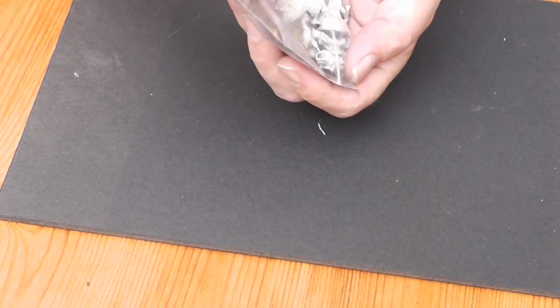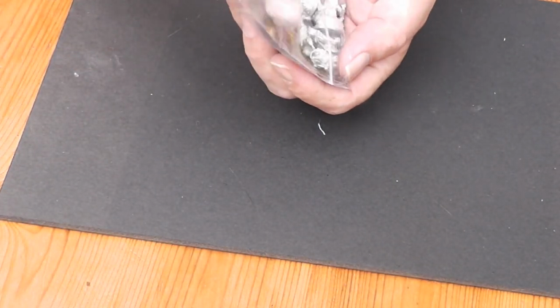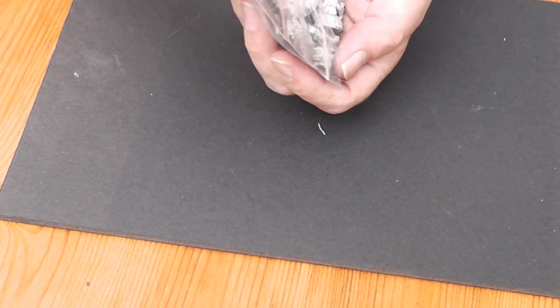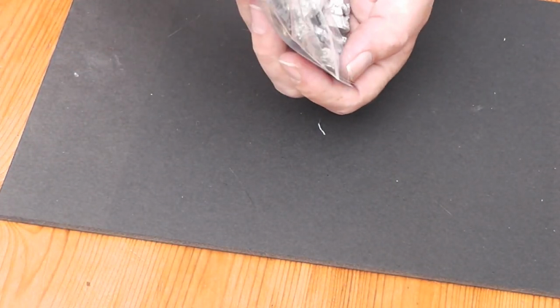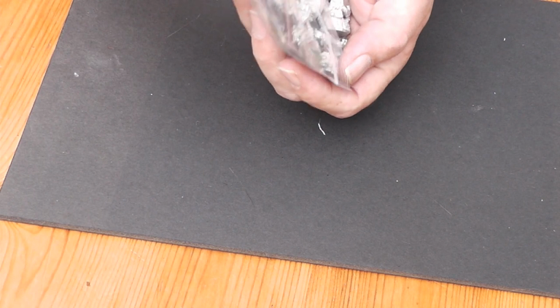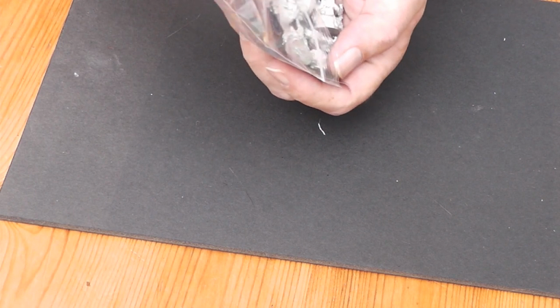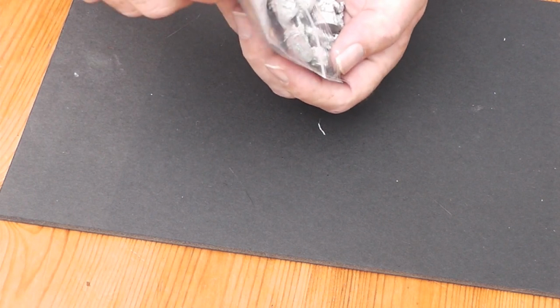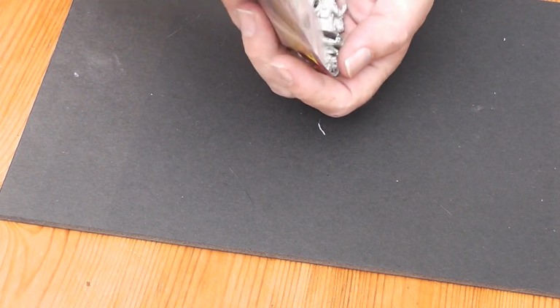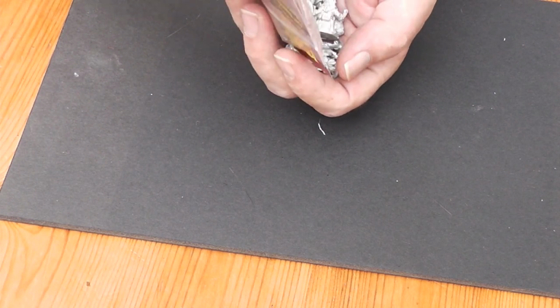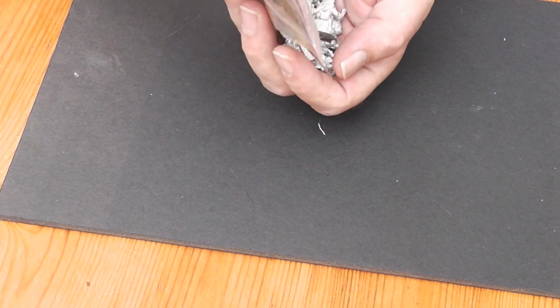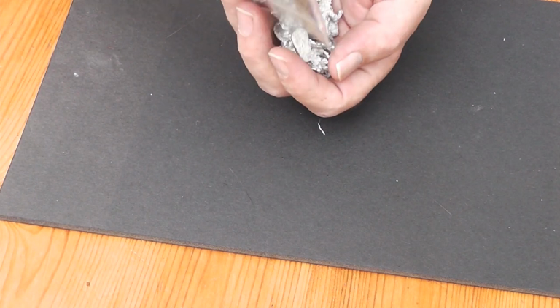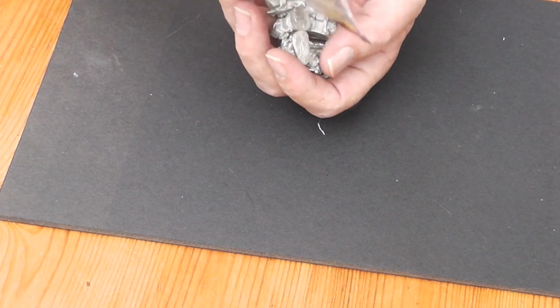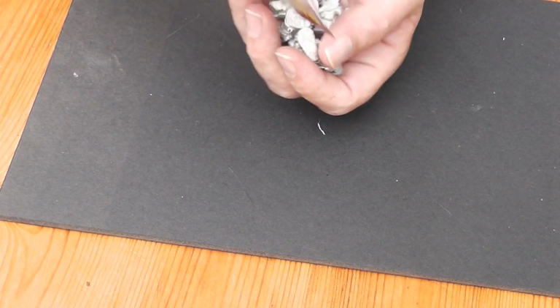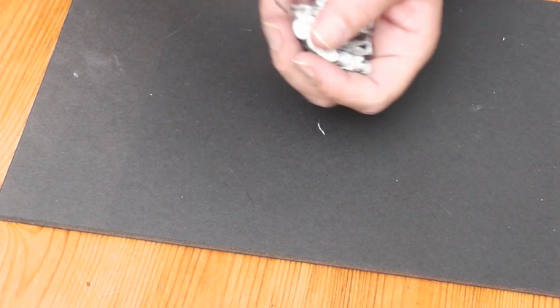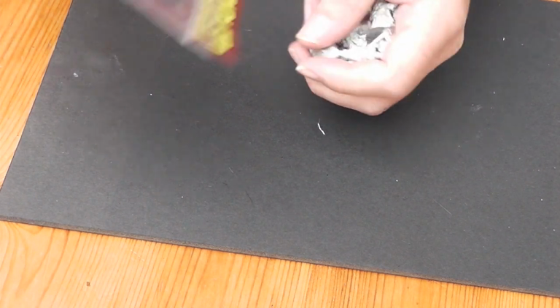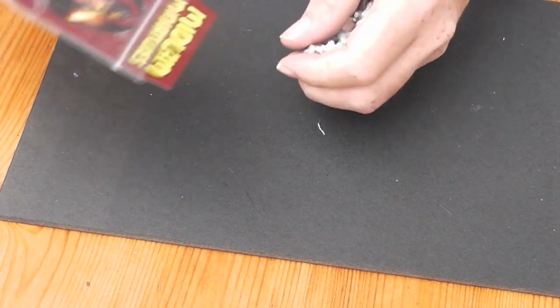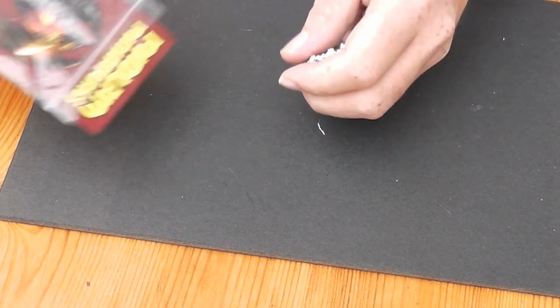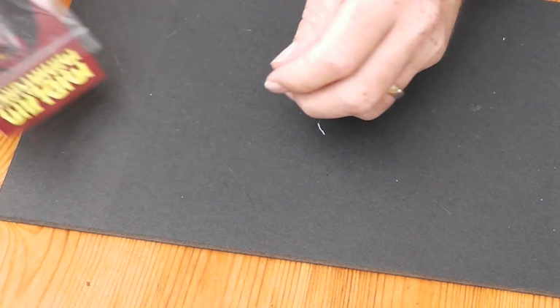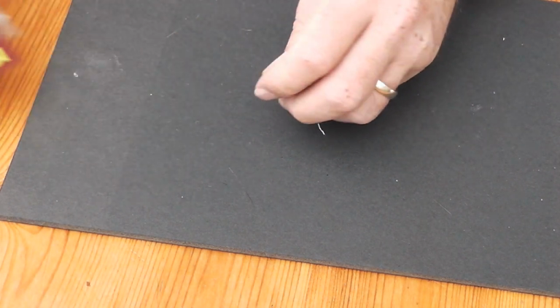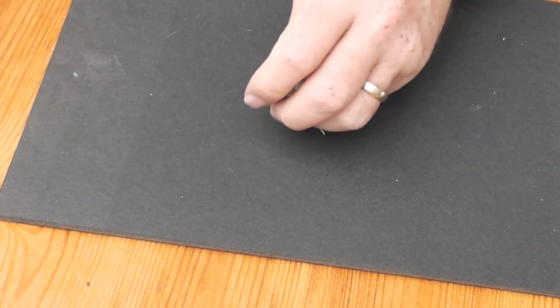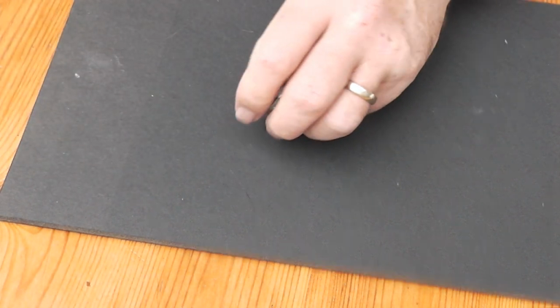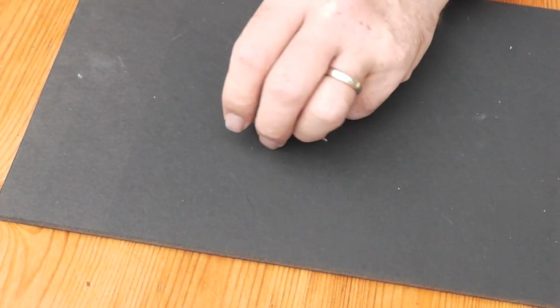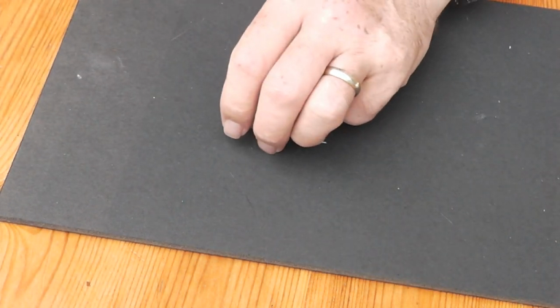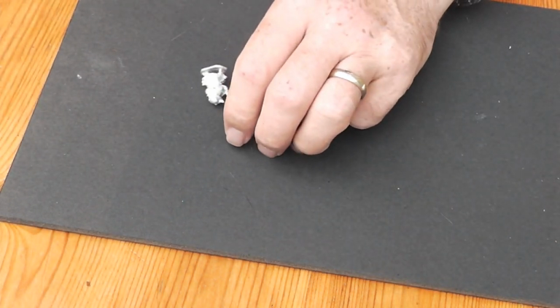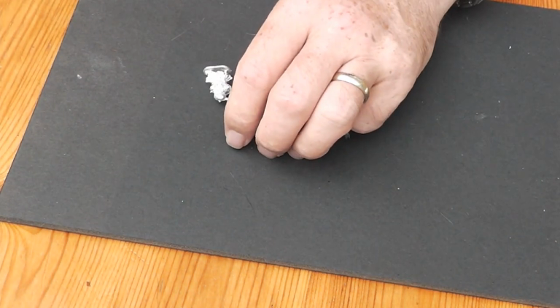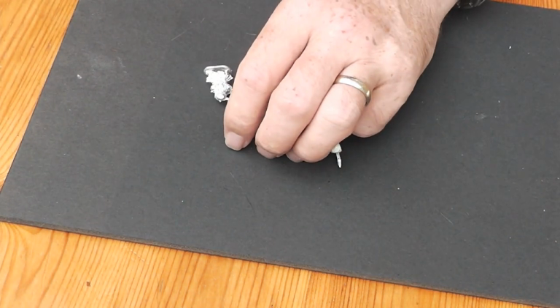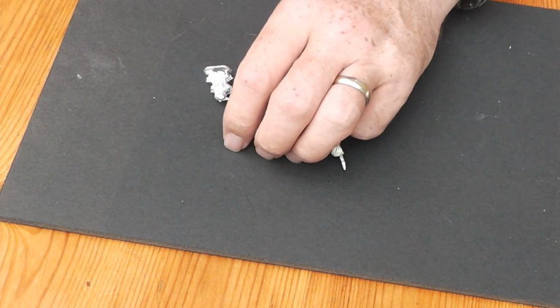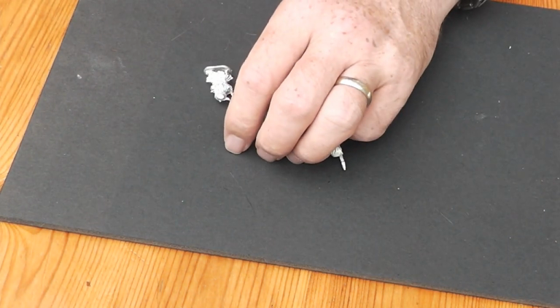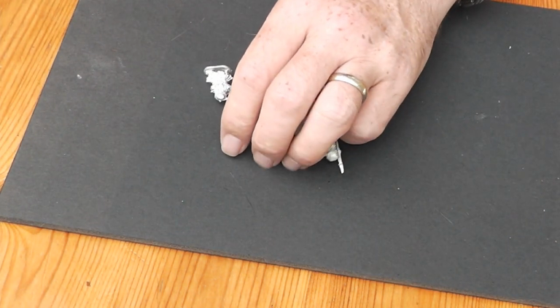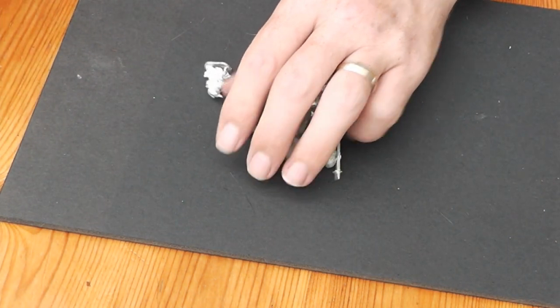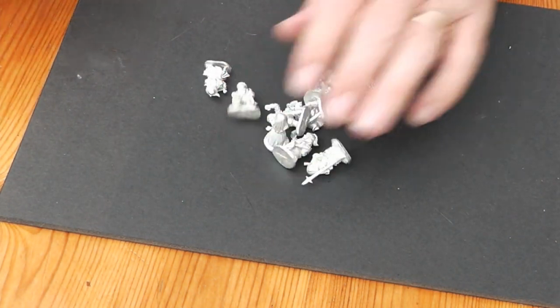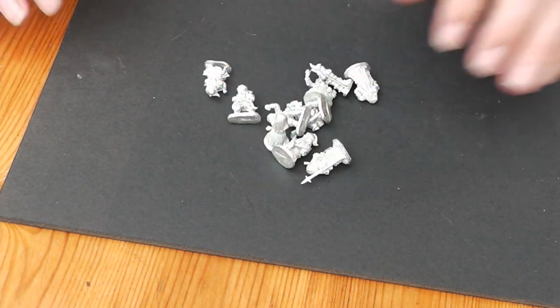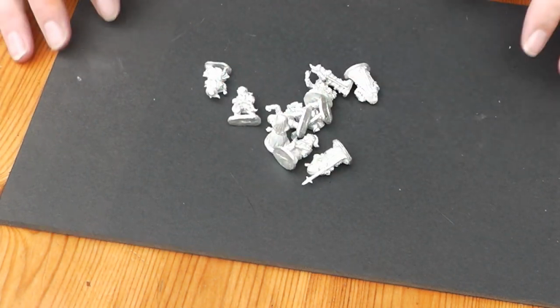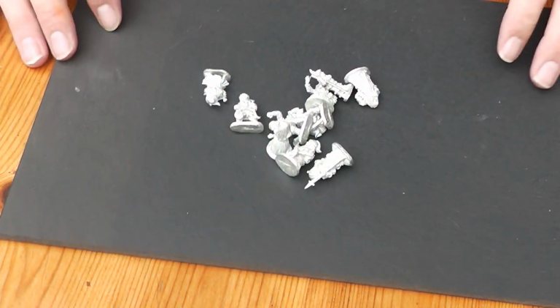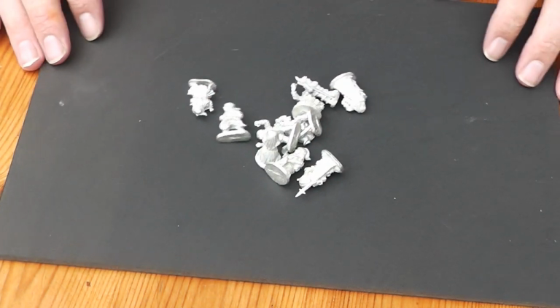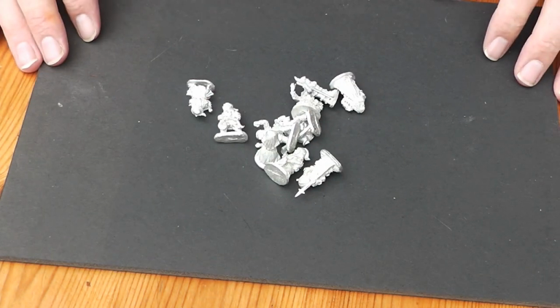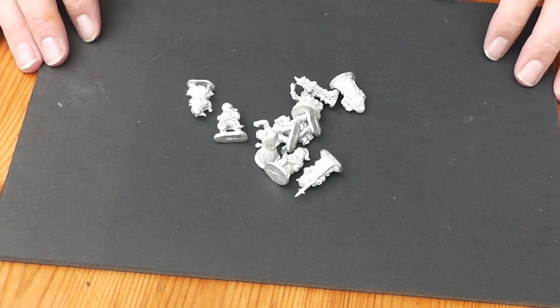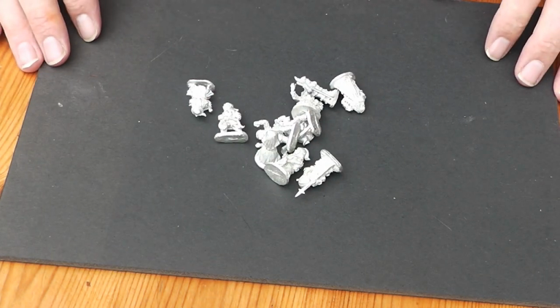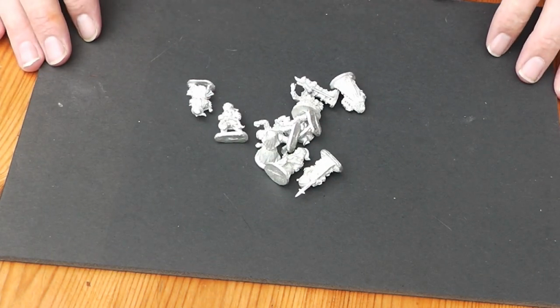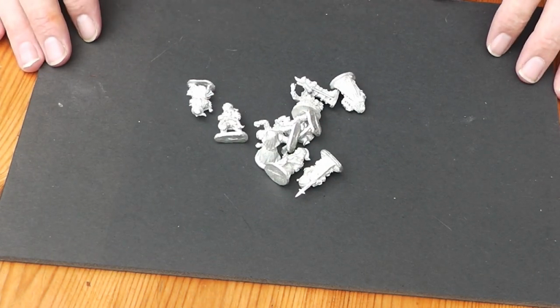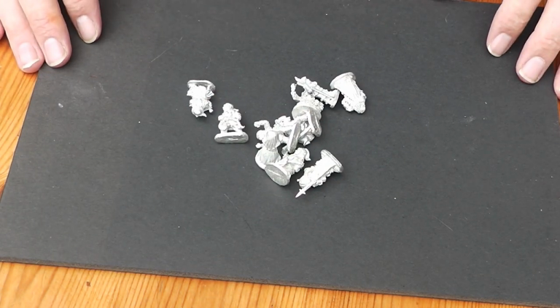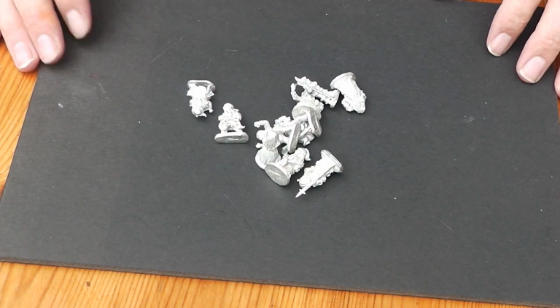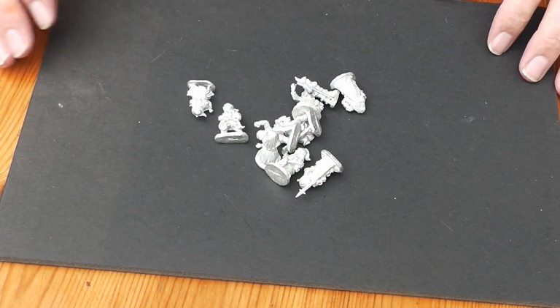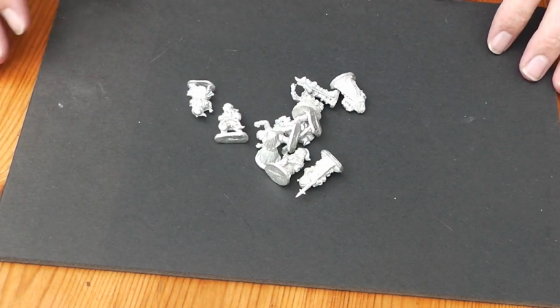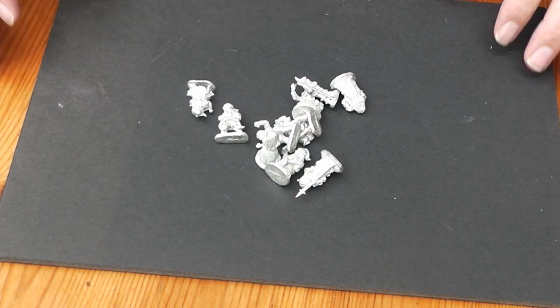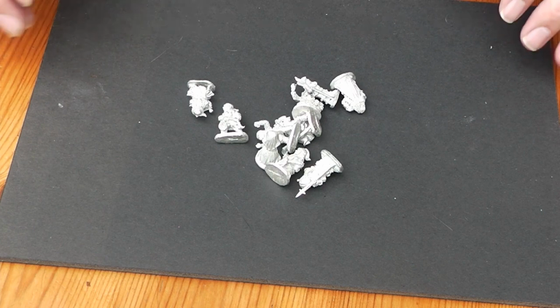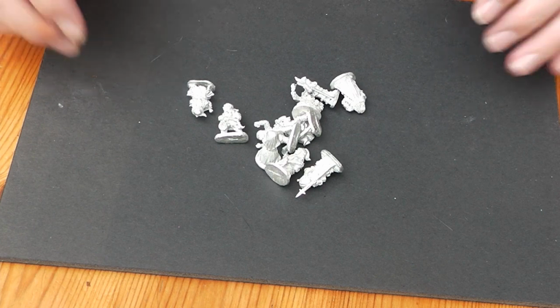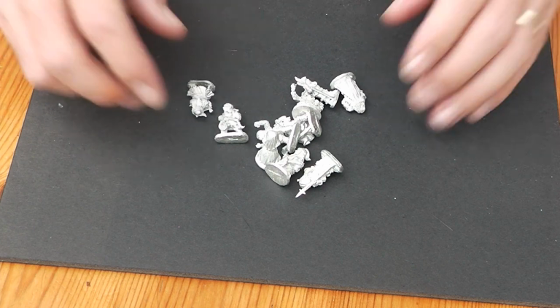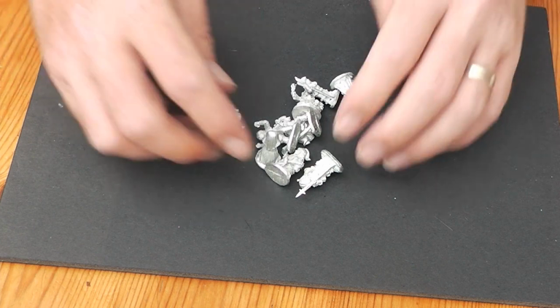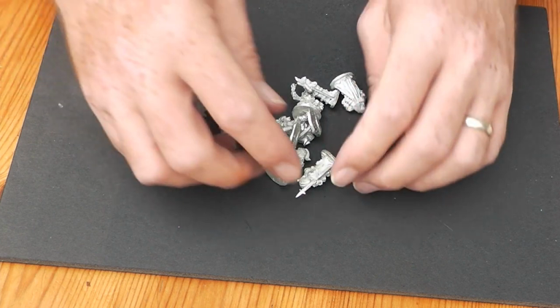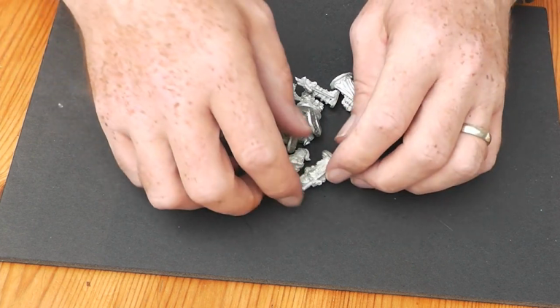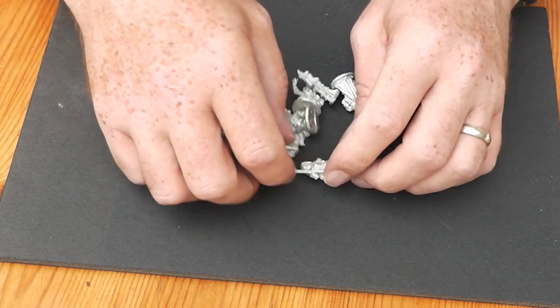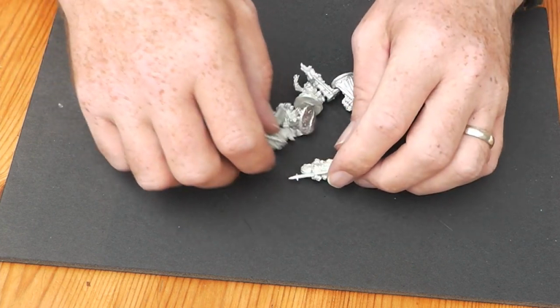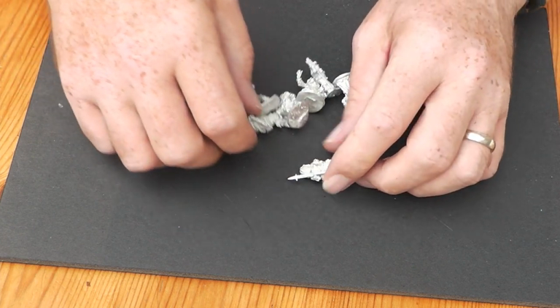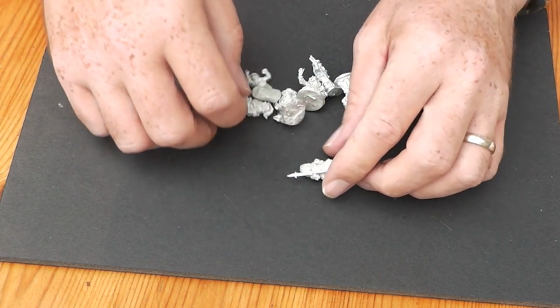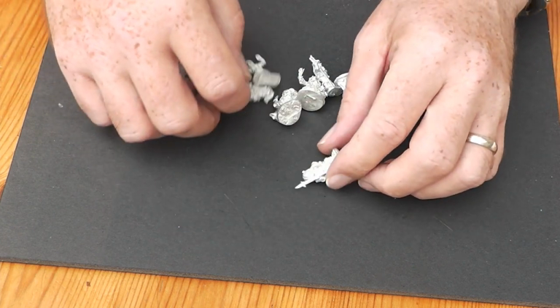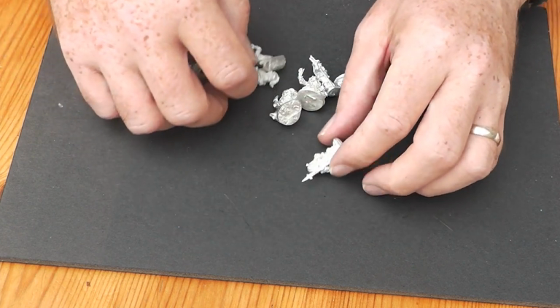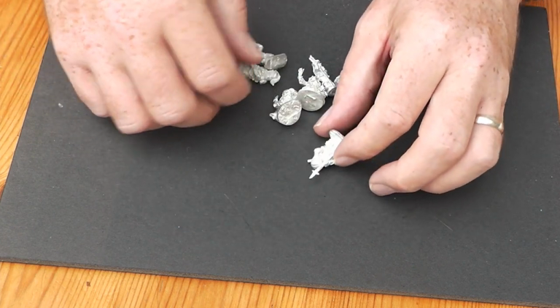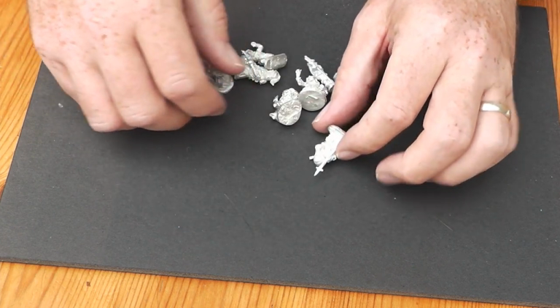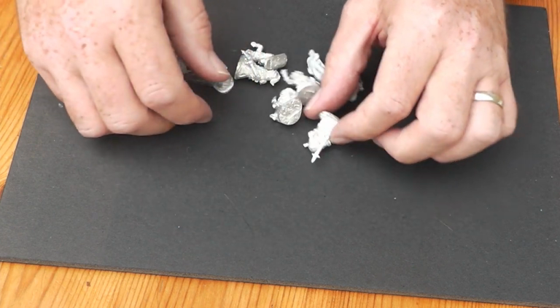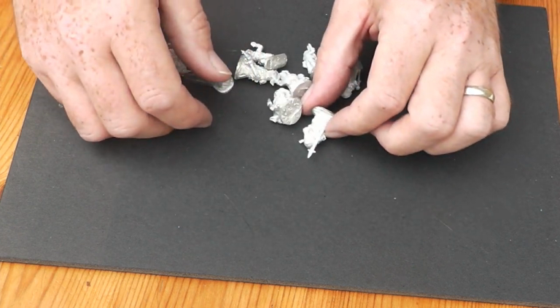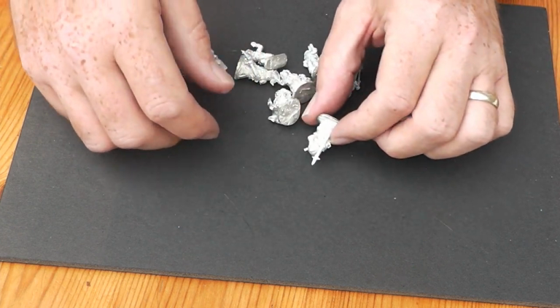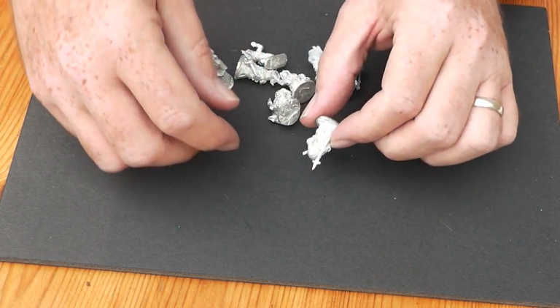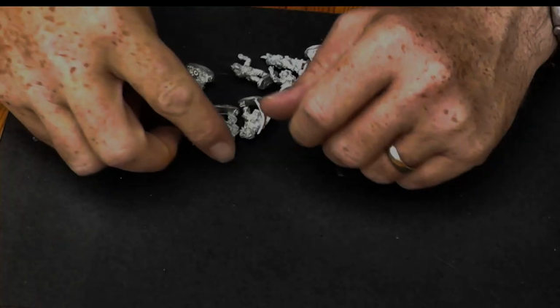These are all white metal. I don't actually mind metal figures — it's probably because I'm an old gamer and I'm used to it.